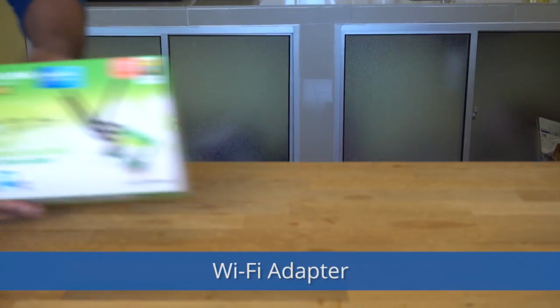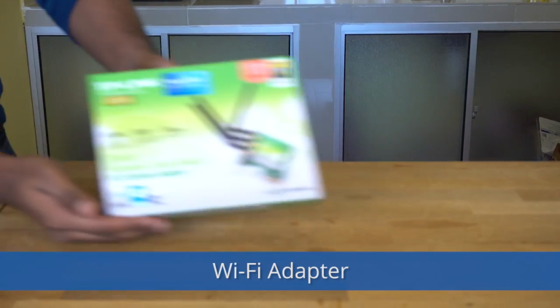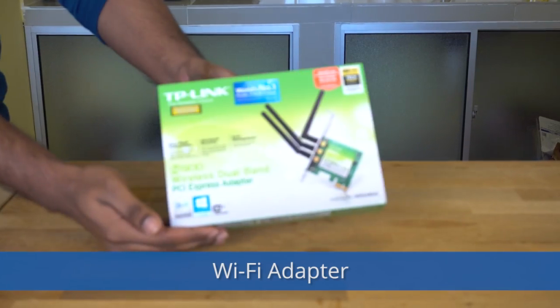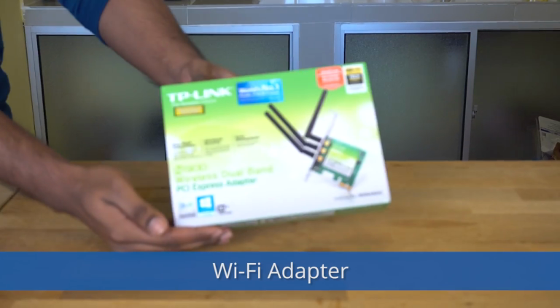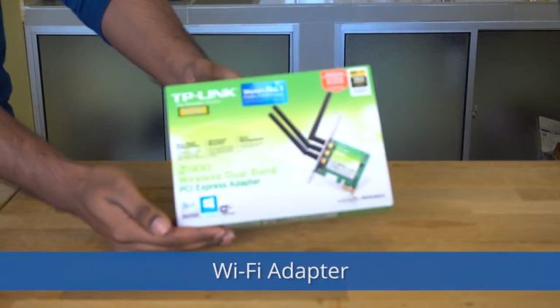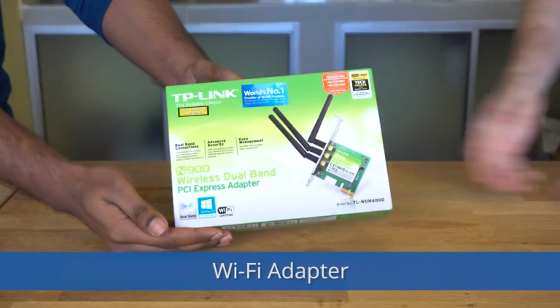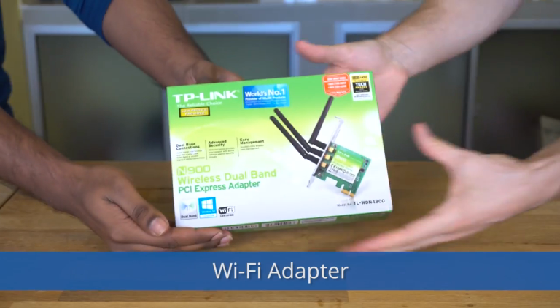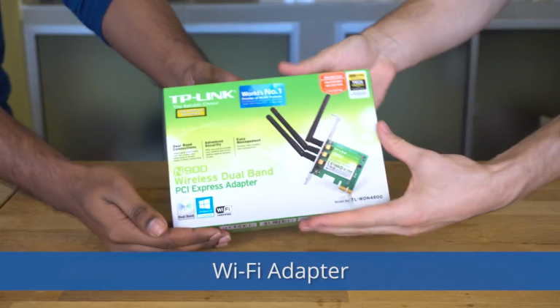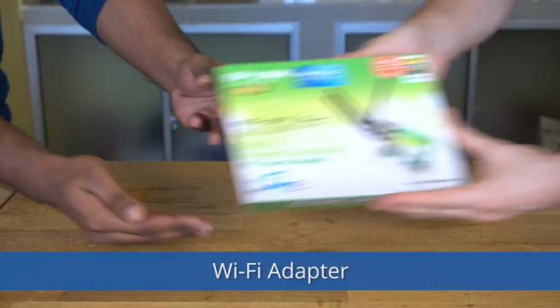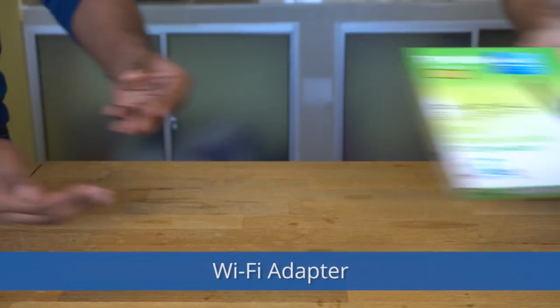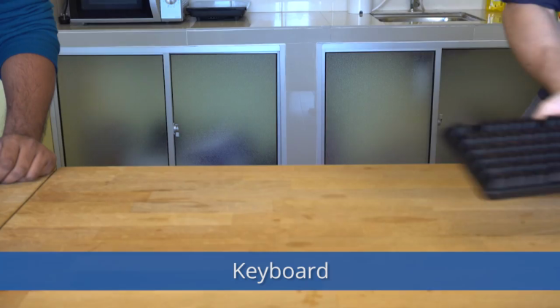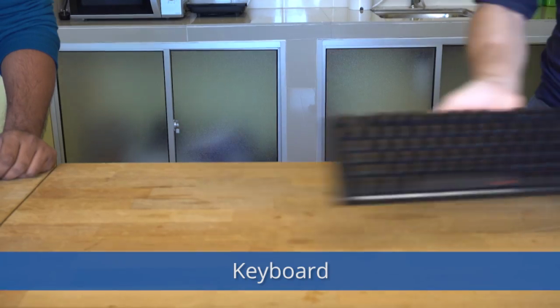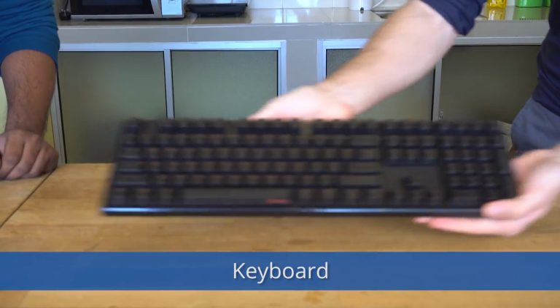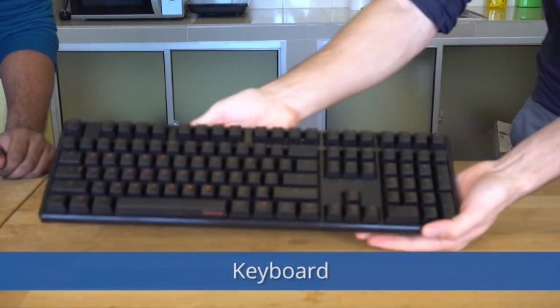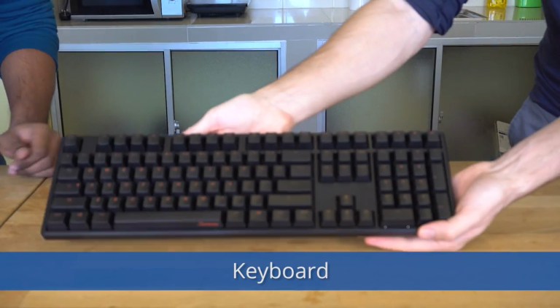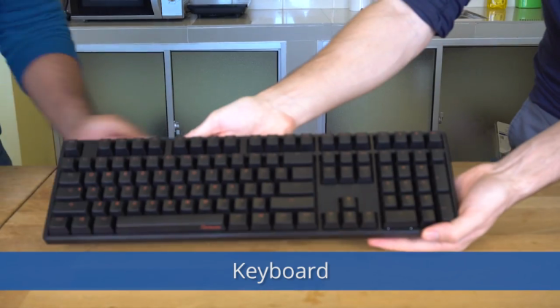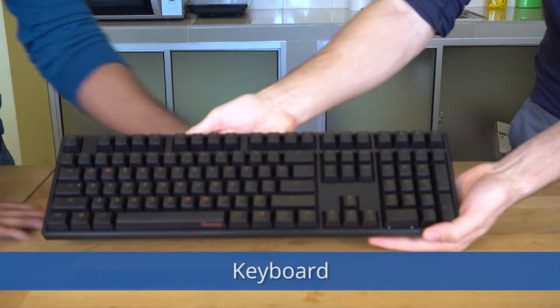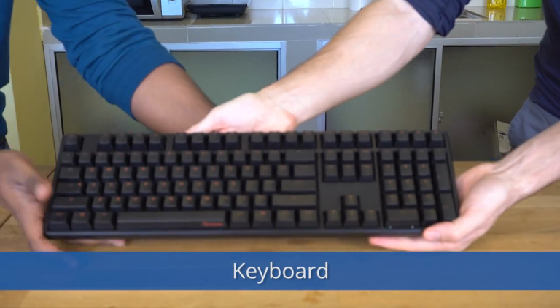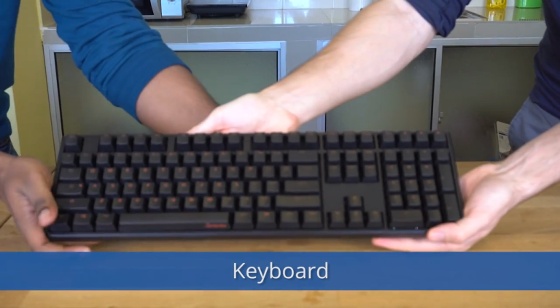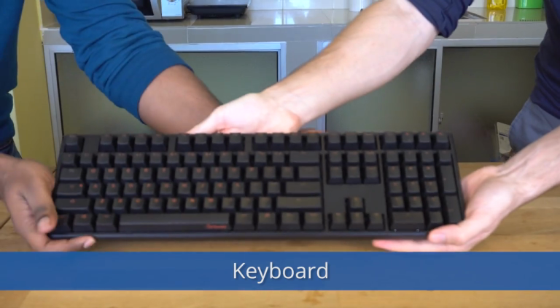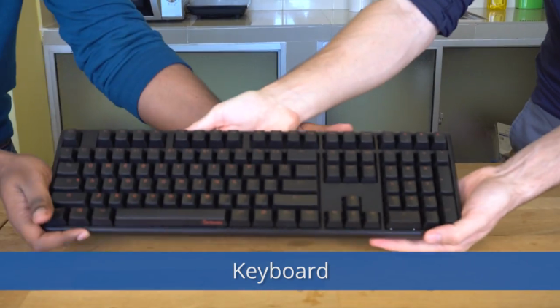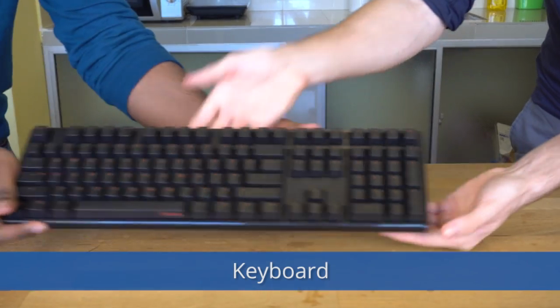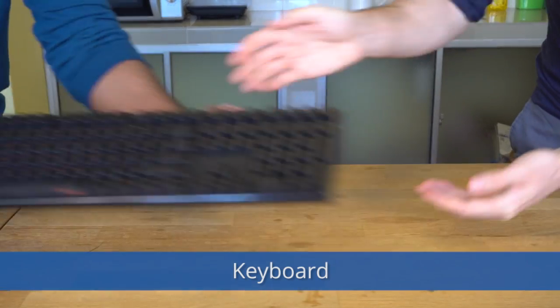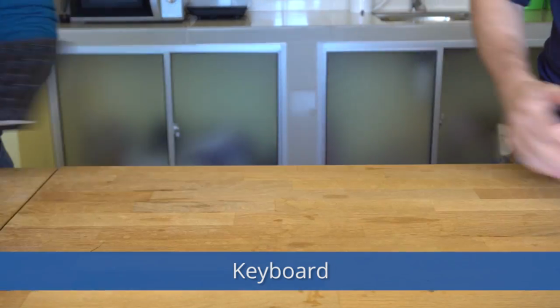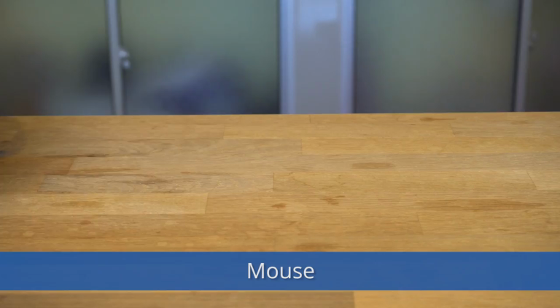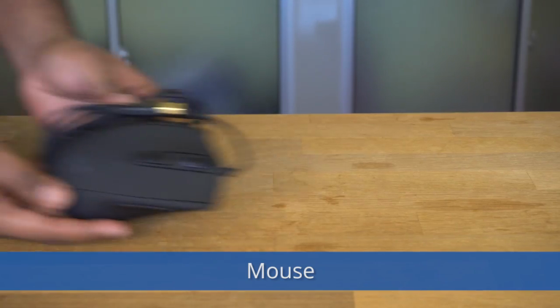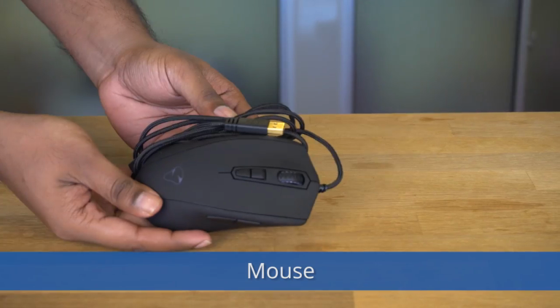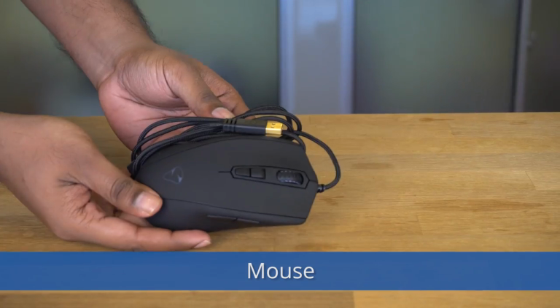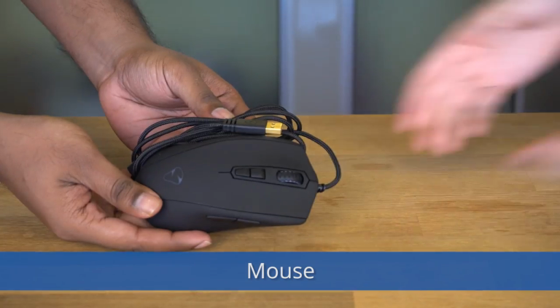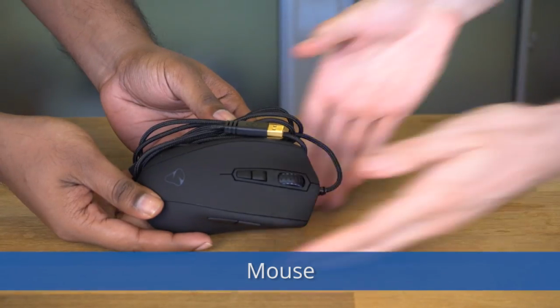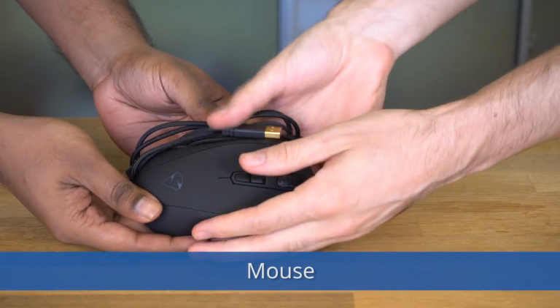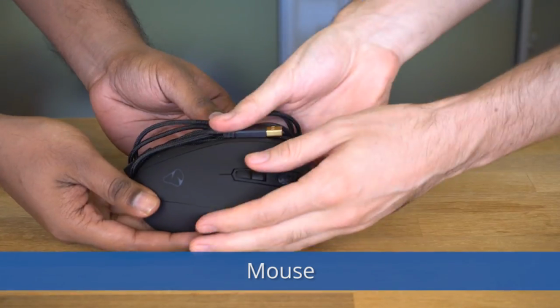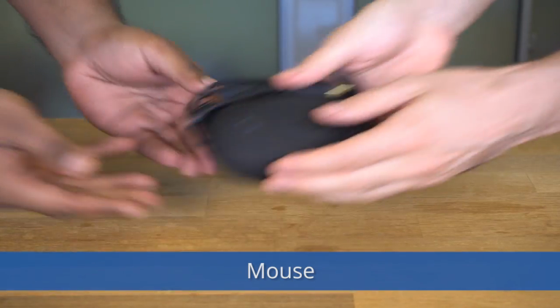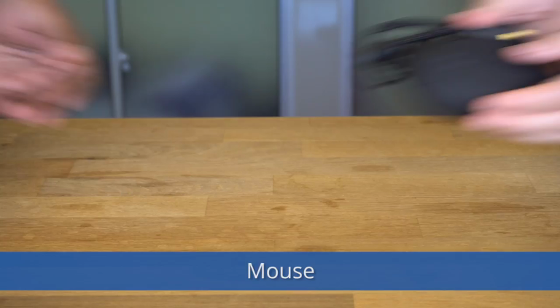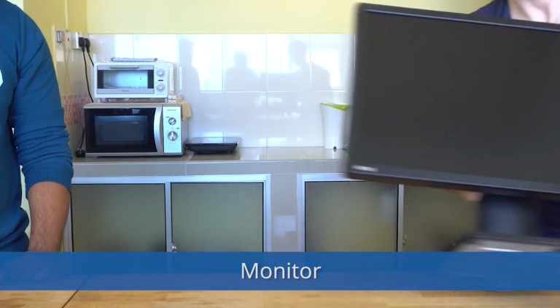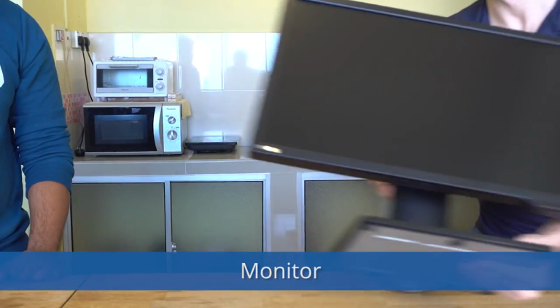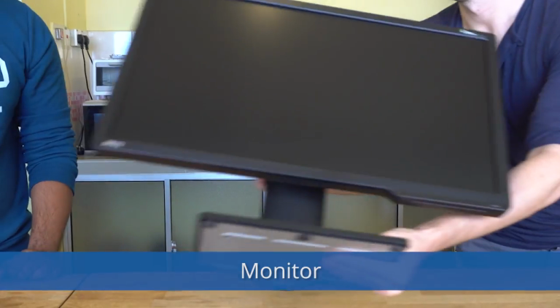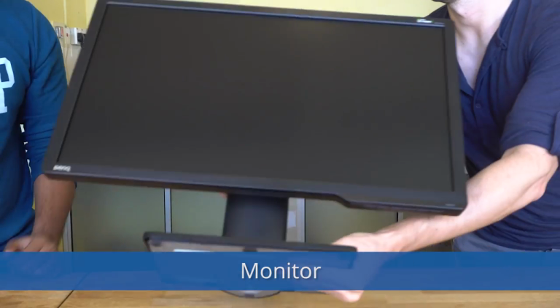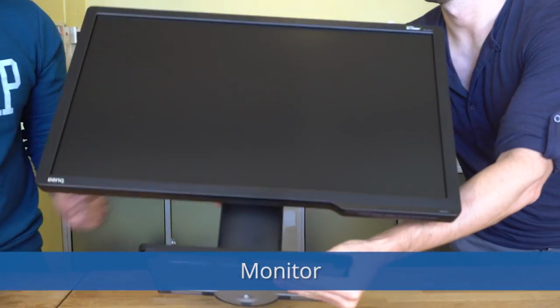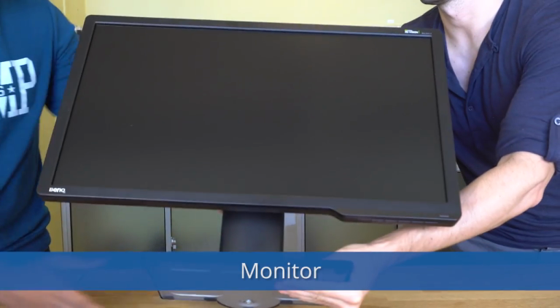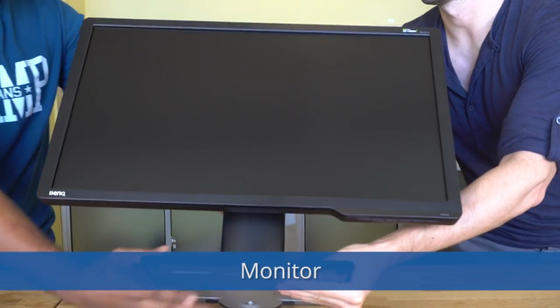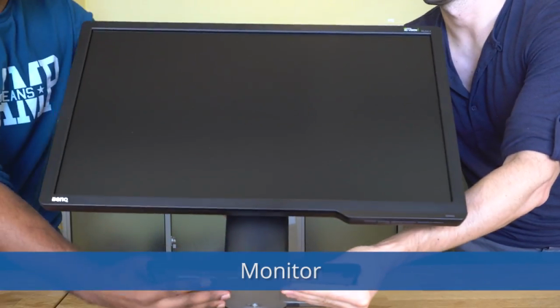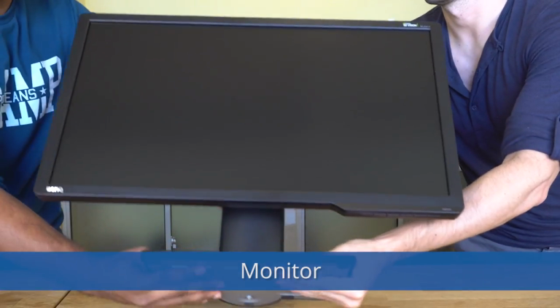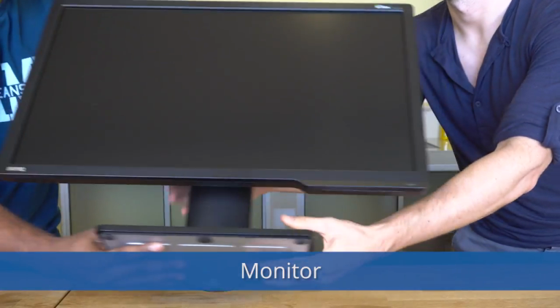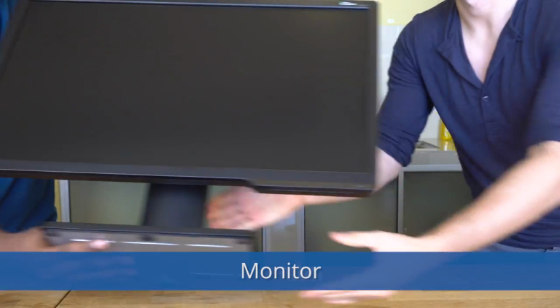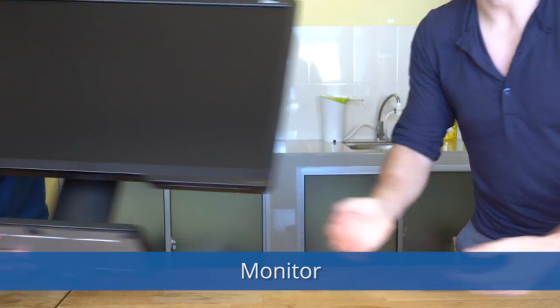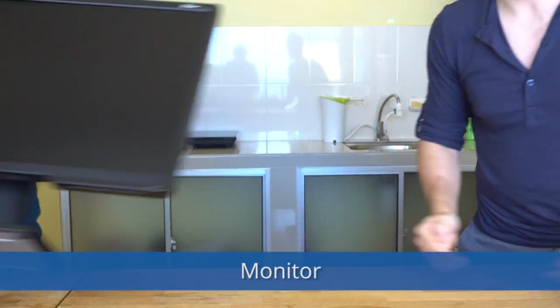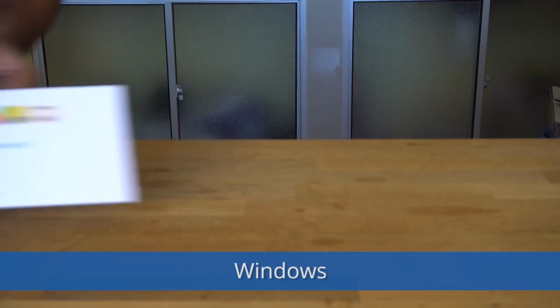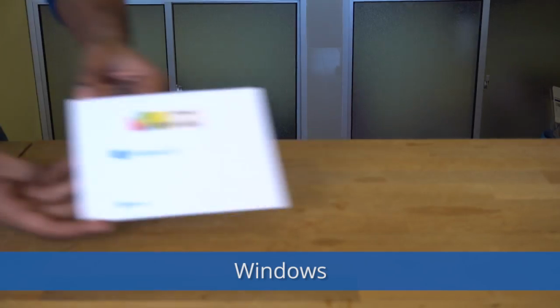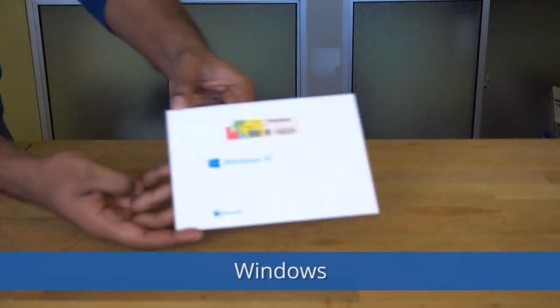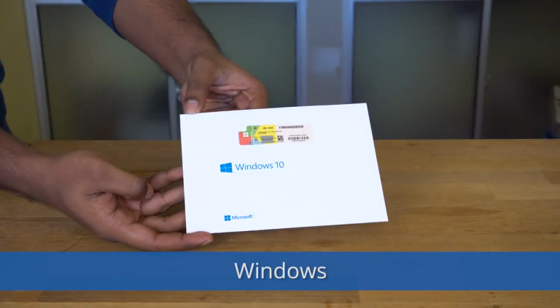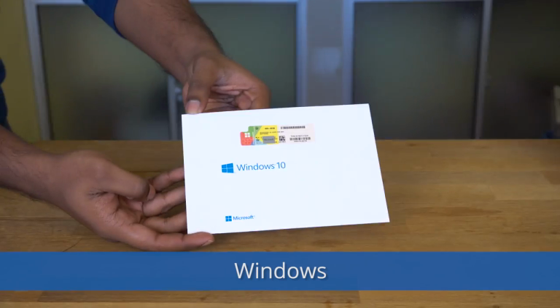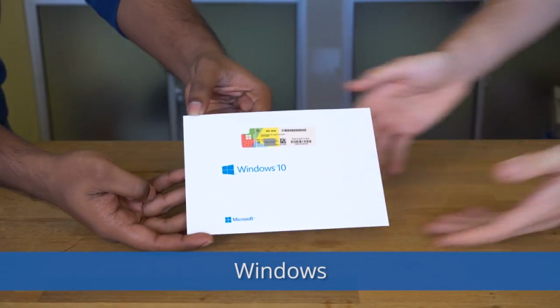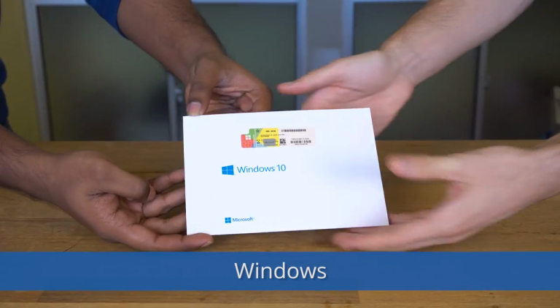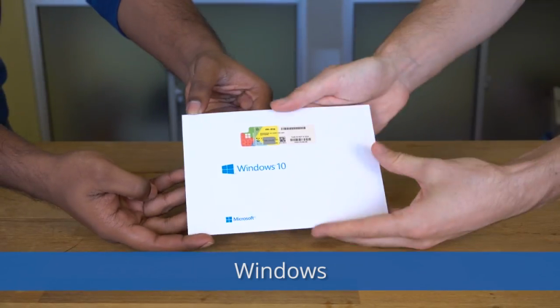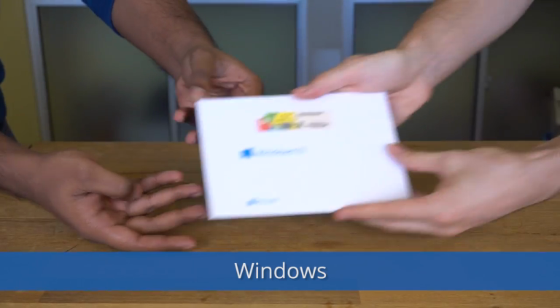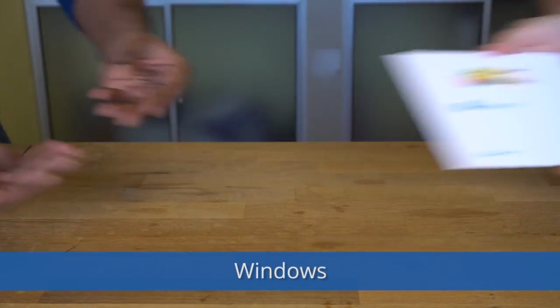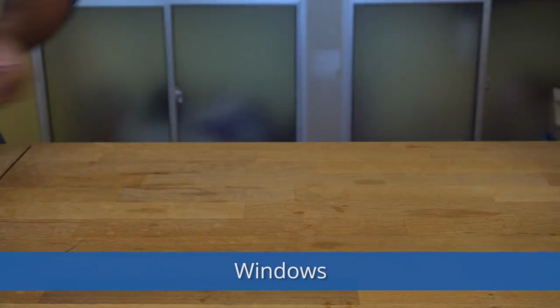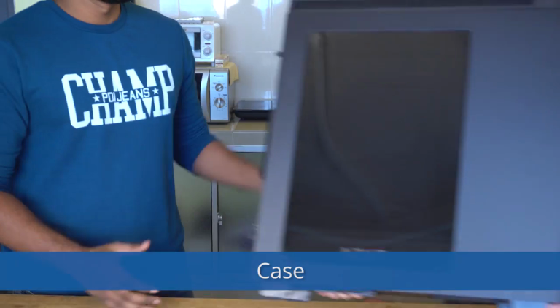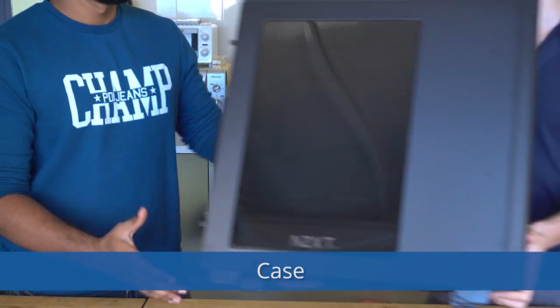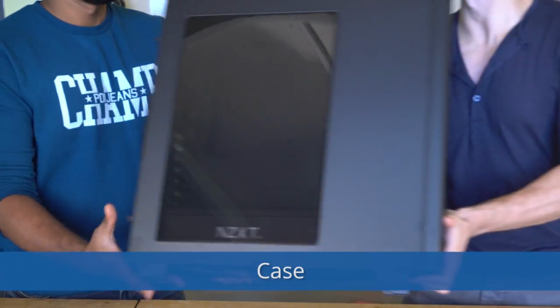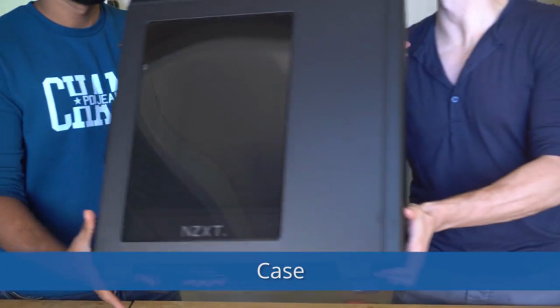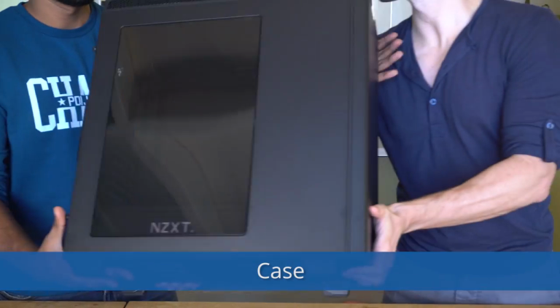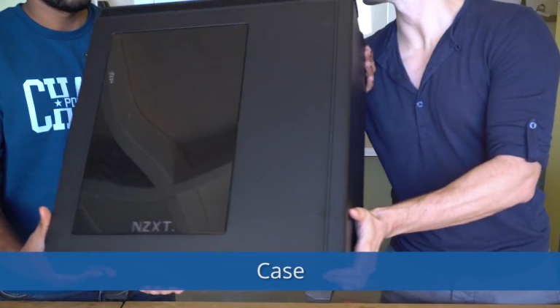Wi-Fi adapter, keyboard, mouse, monitor, Windows, case.